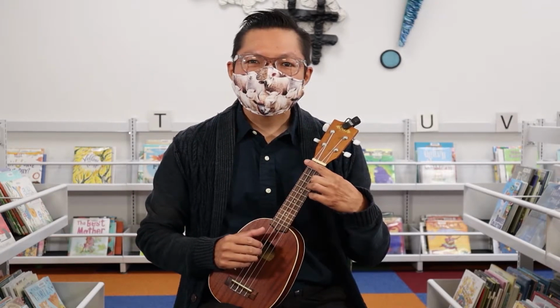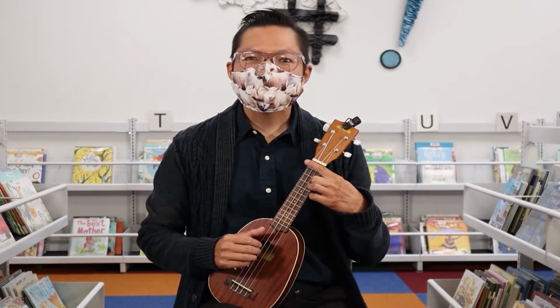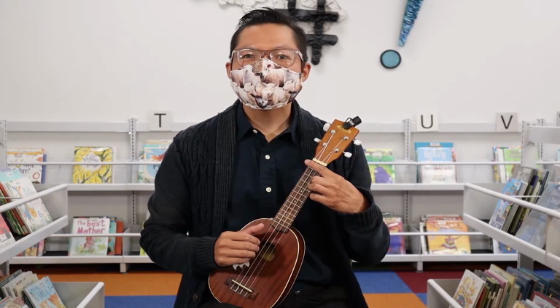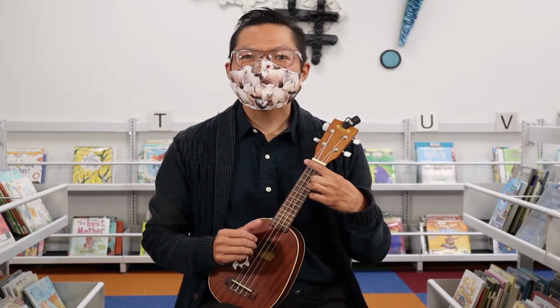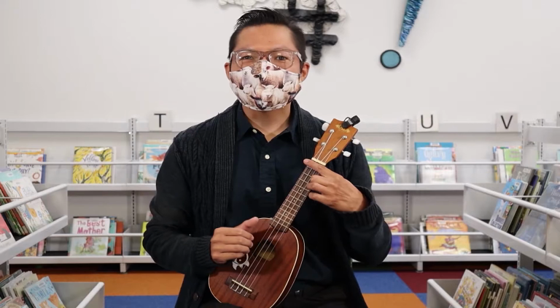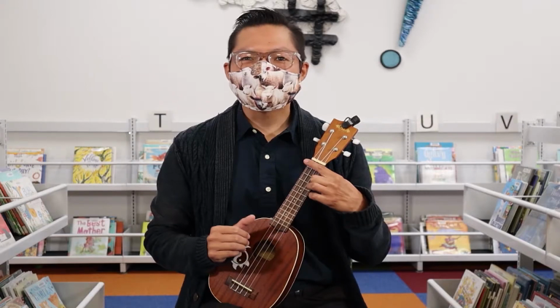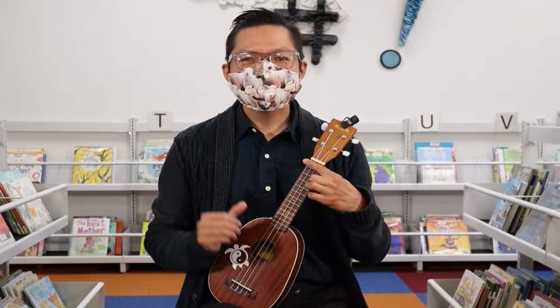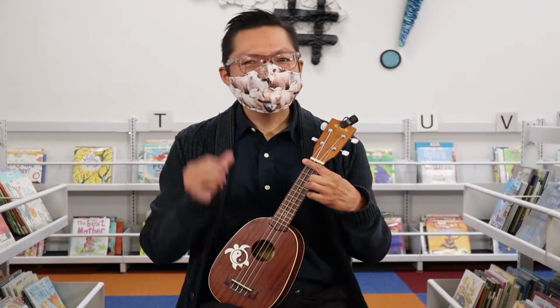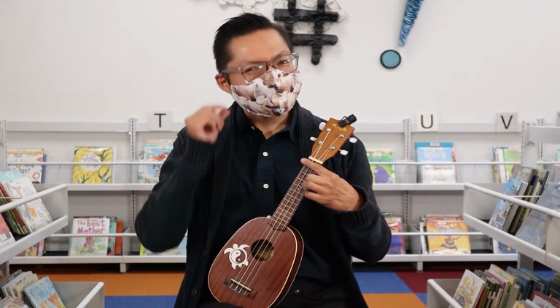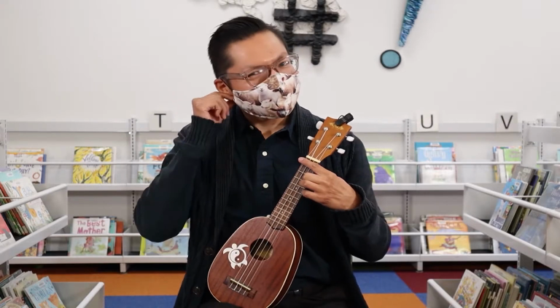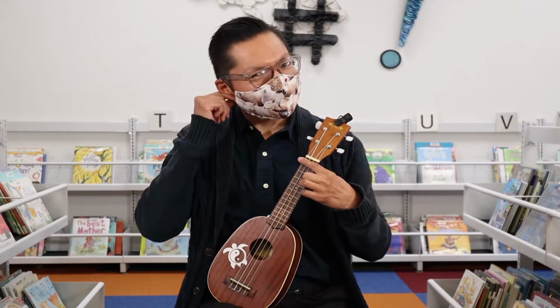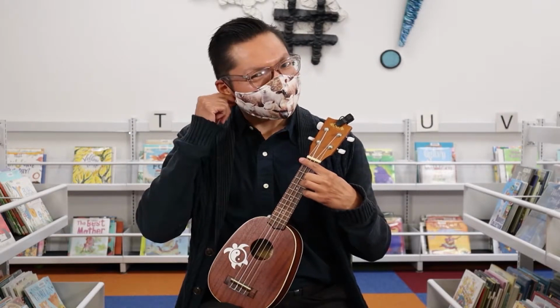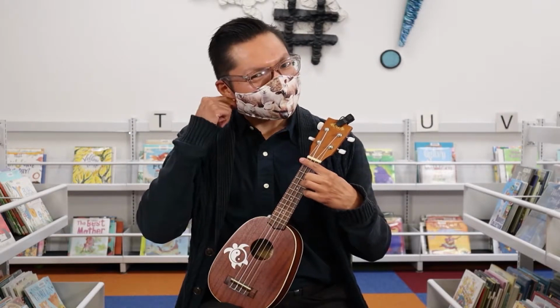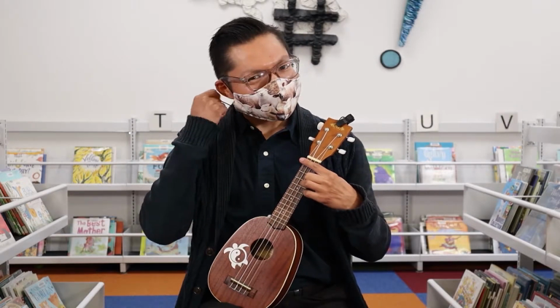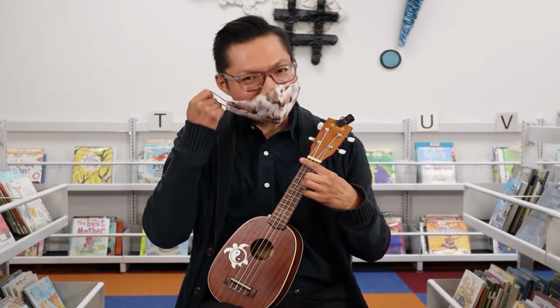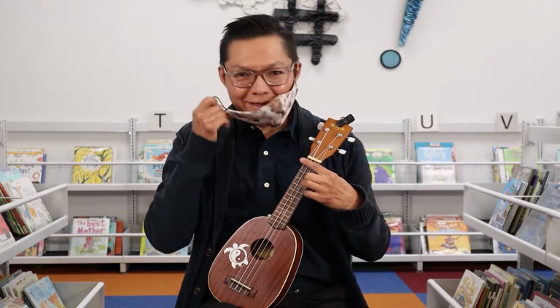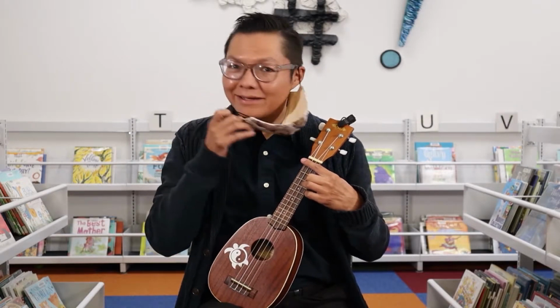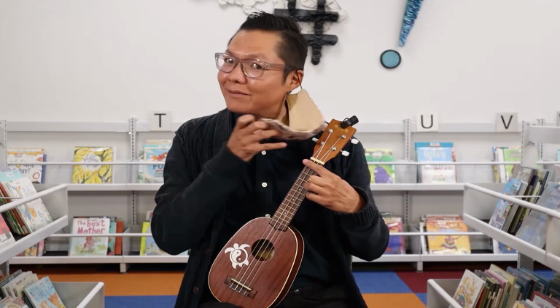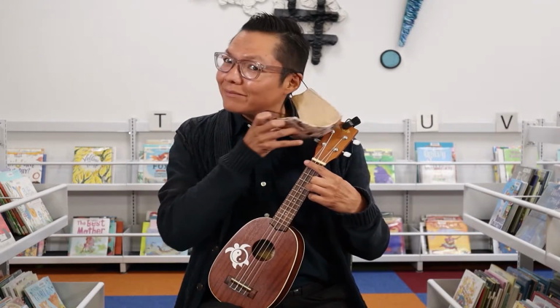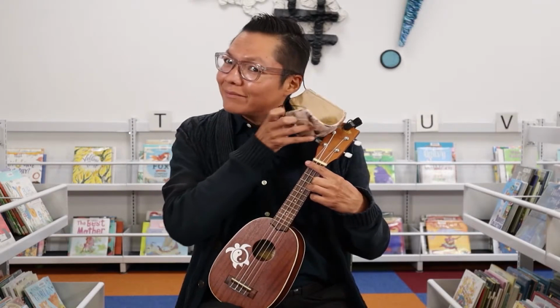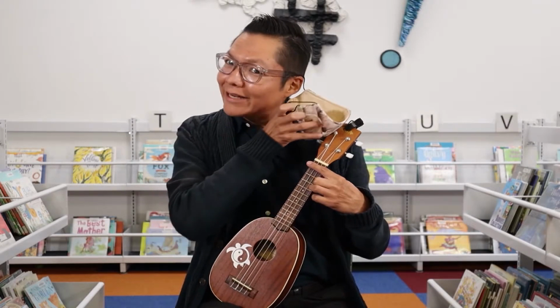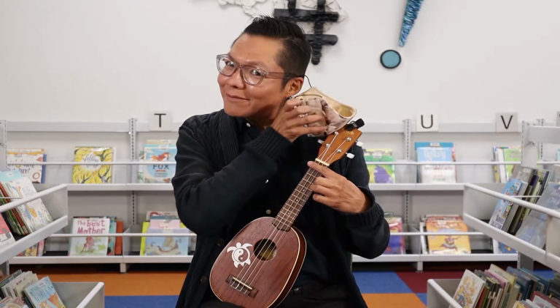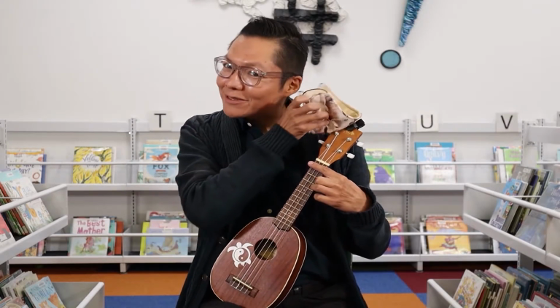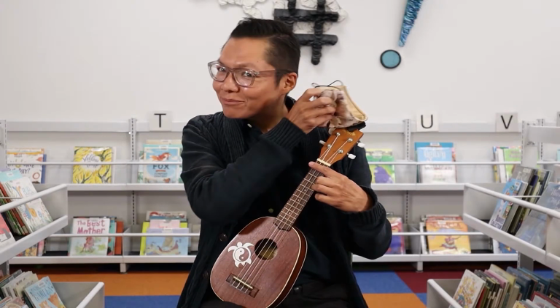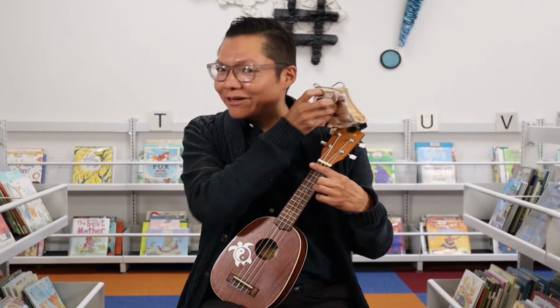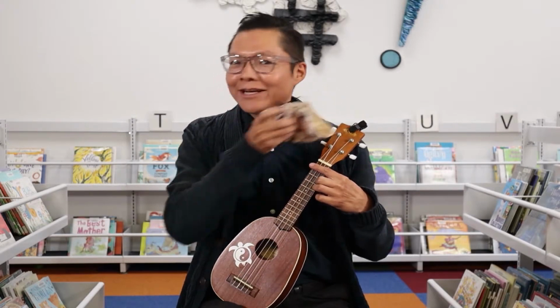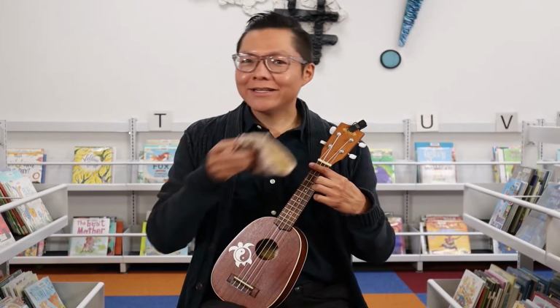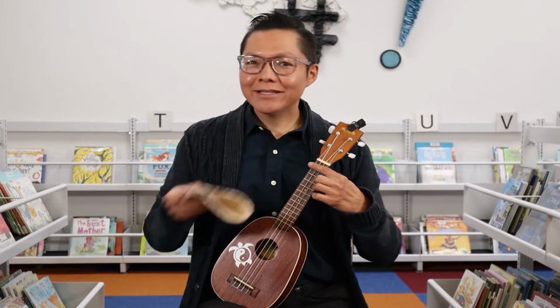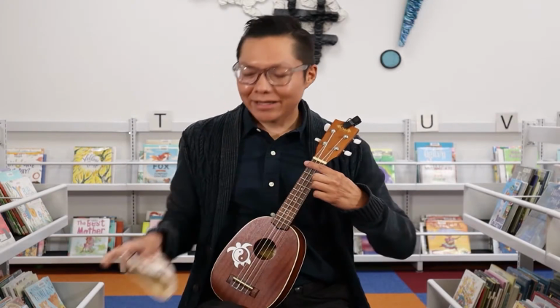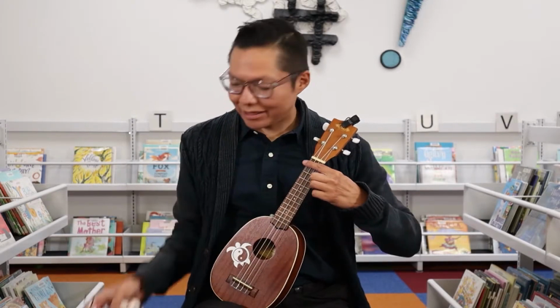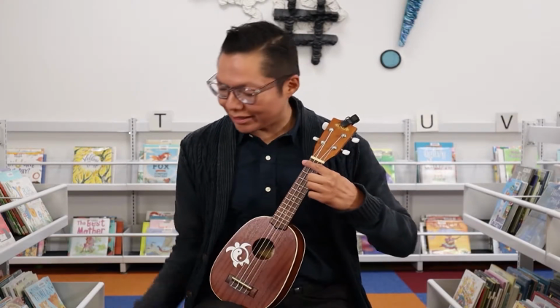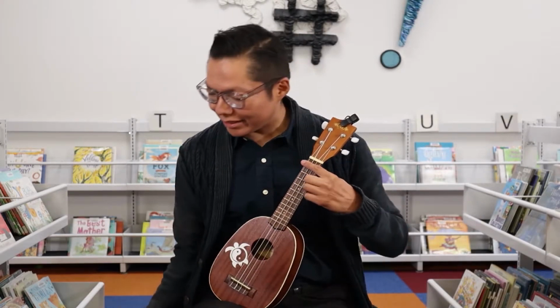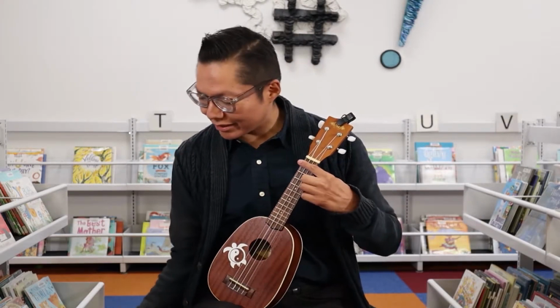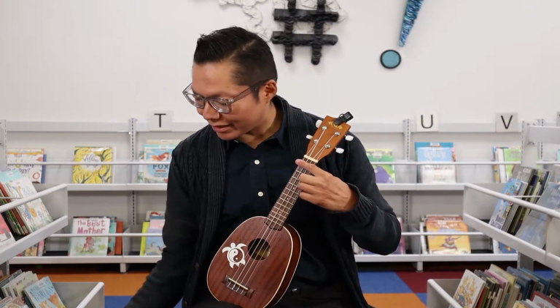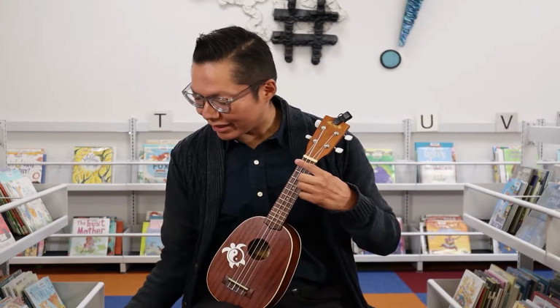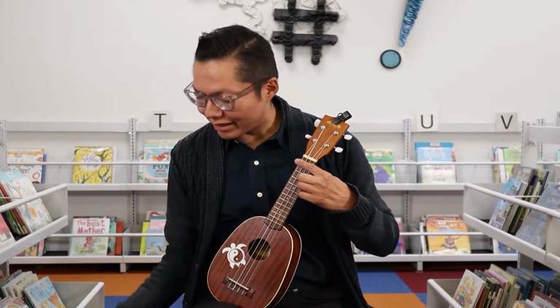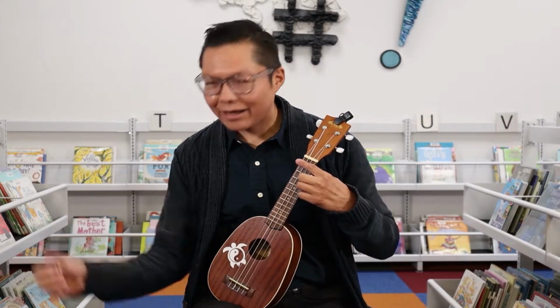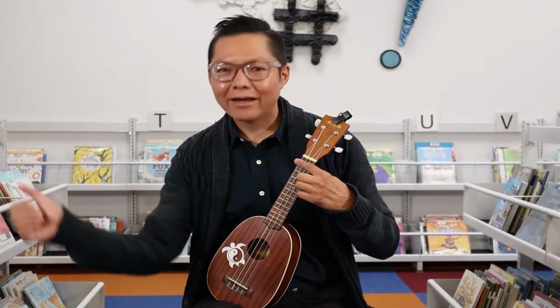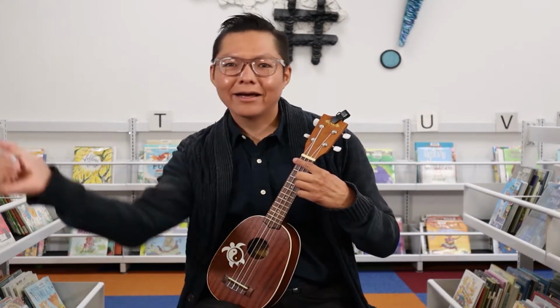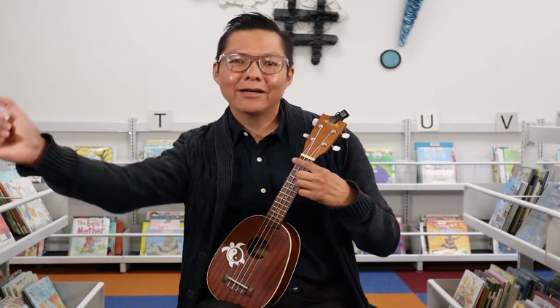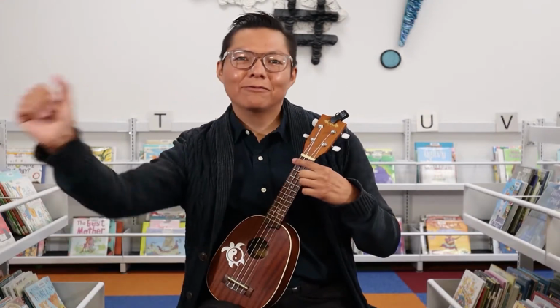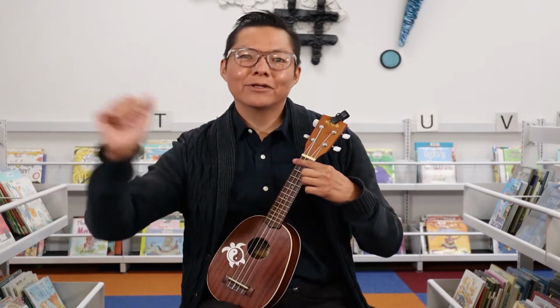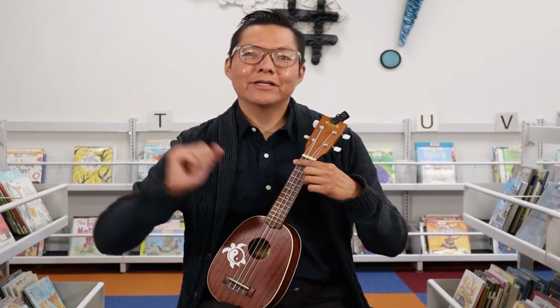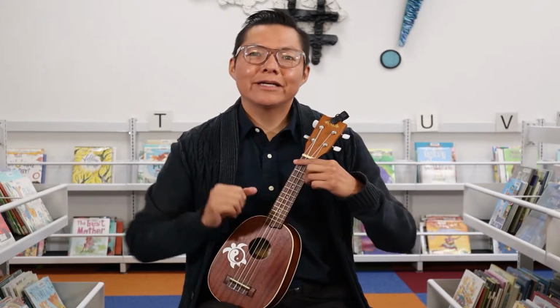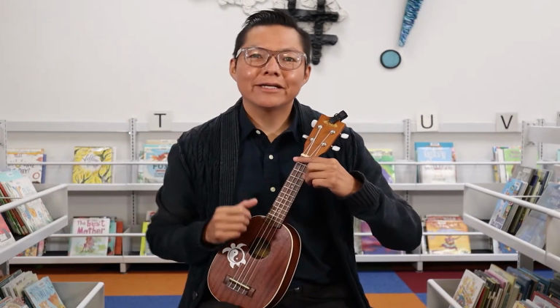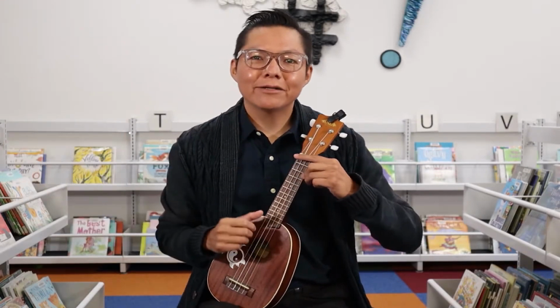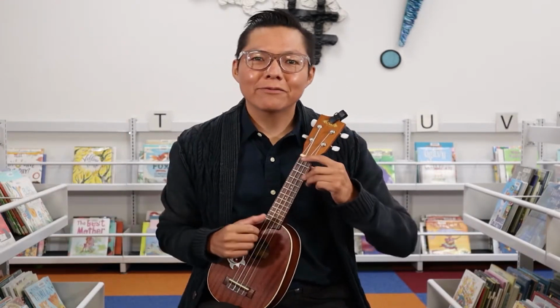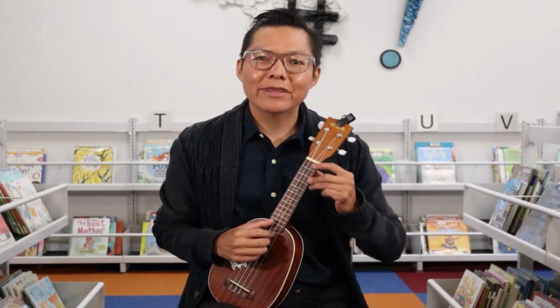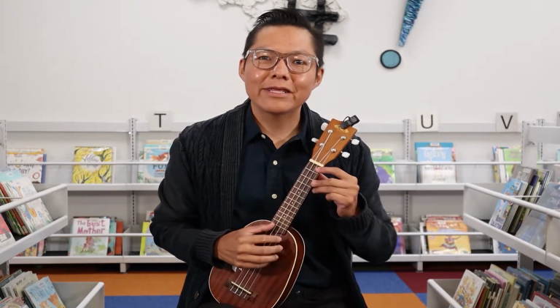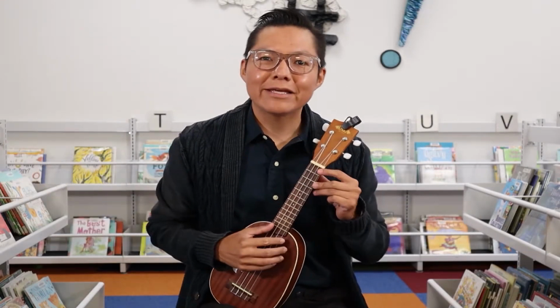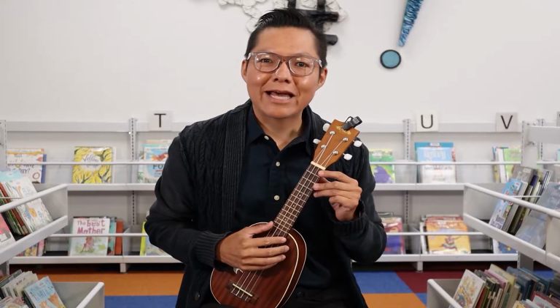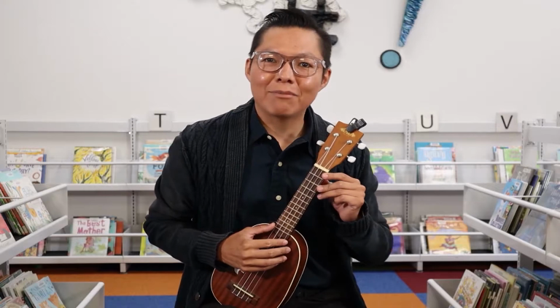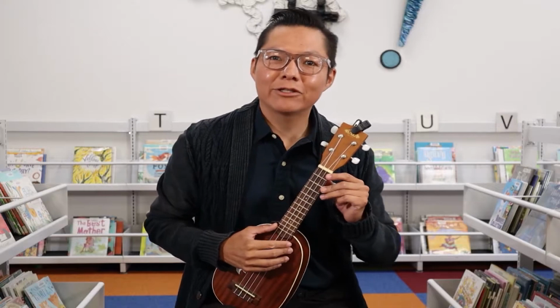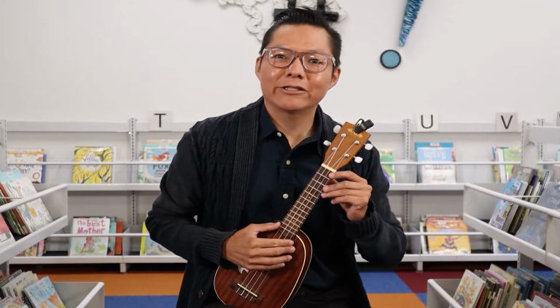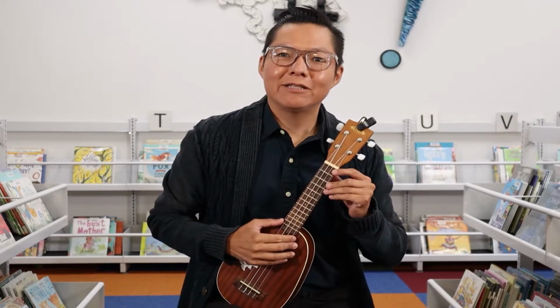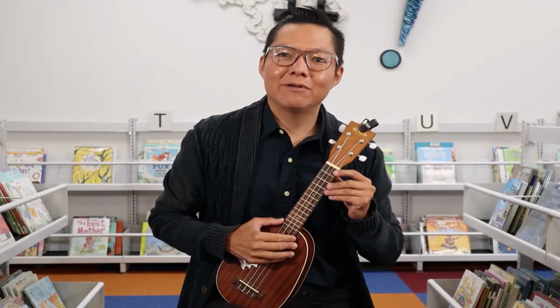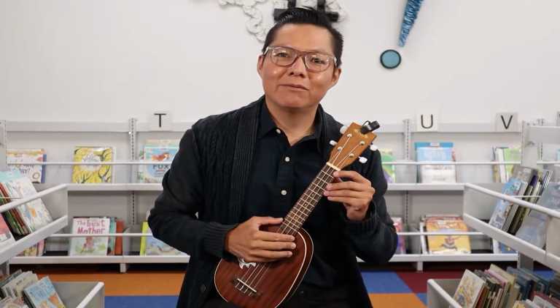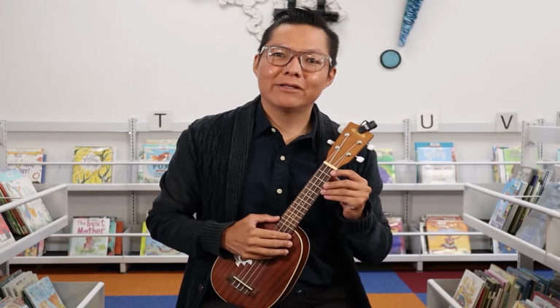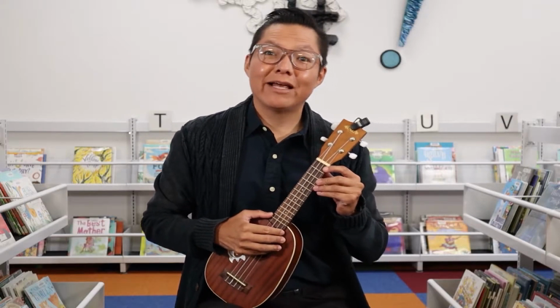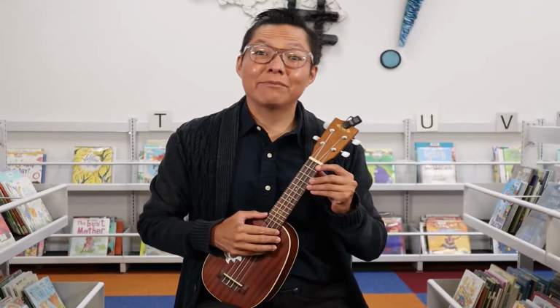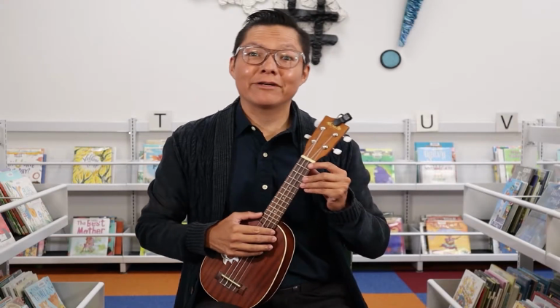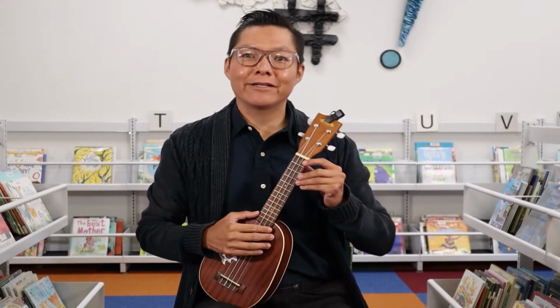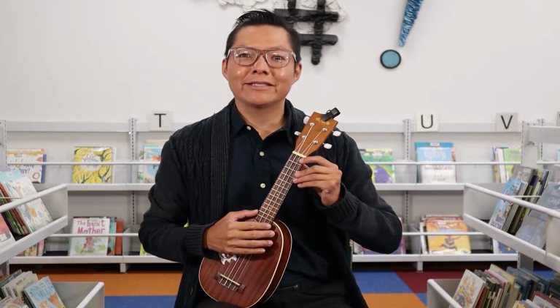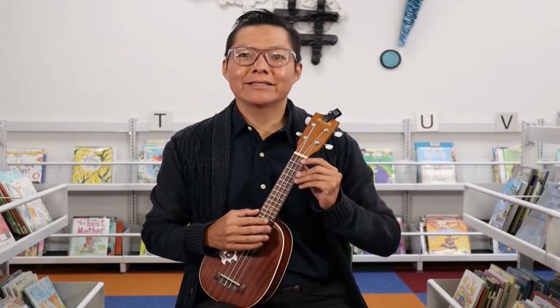Hello. My name is Brandon, and I work here with the Albuquerque Public Libraries.